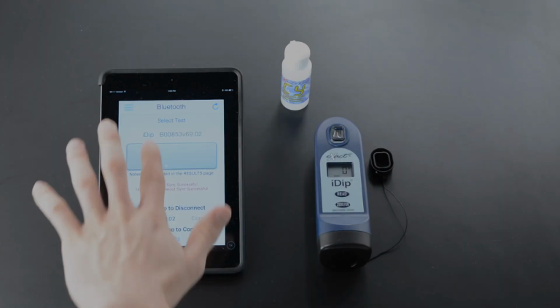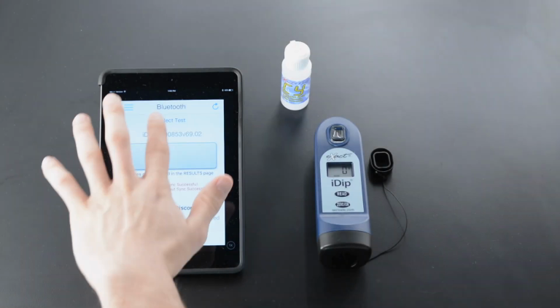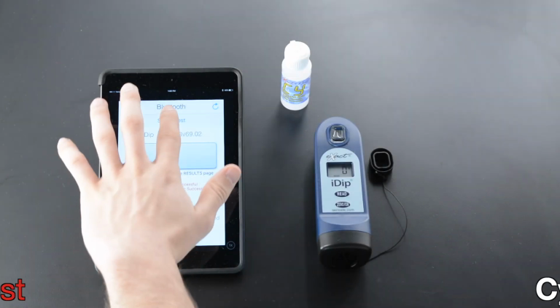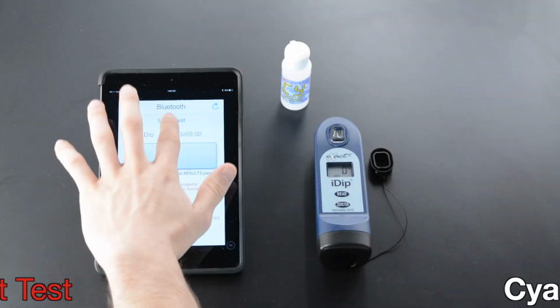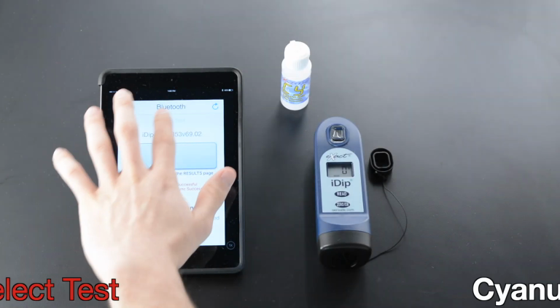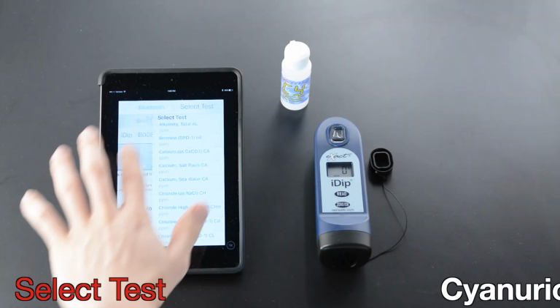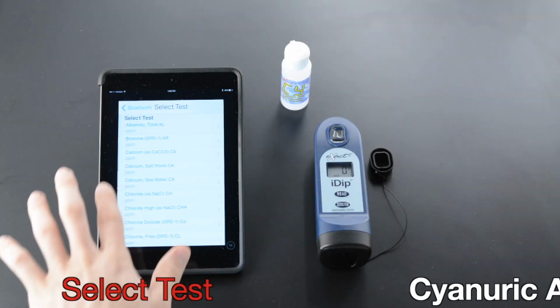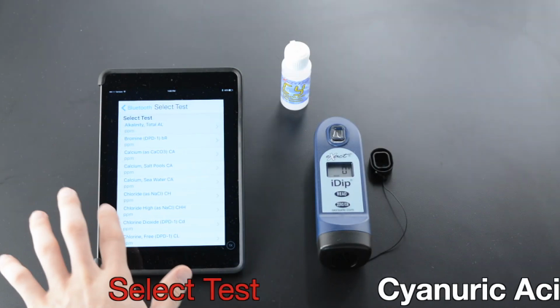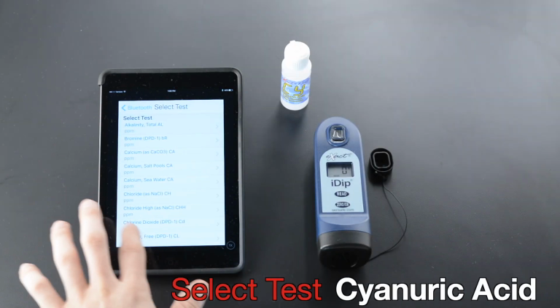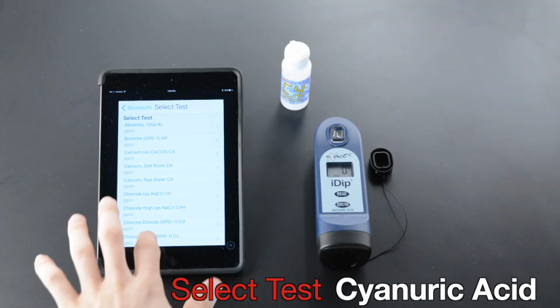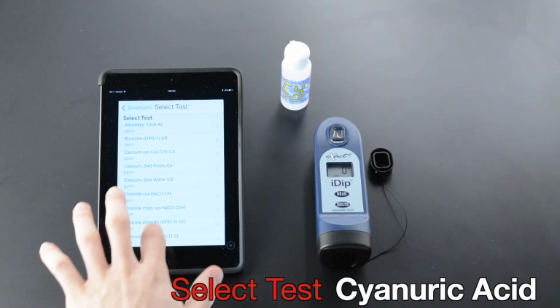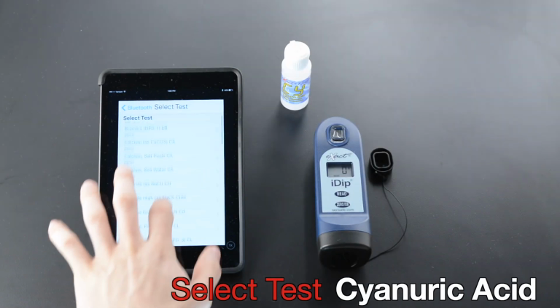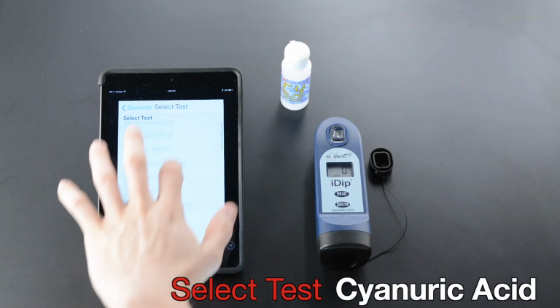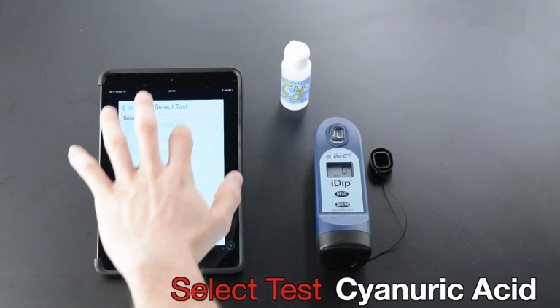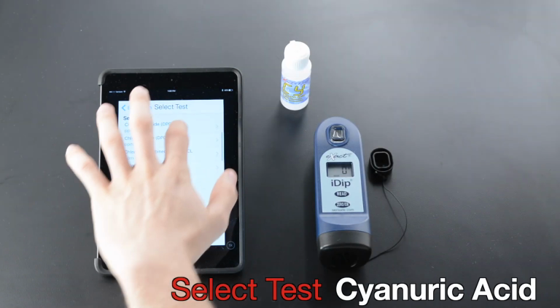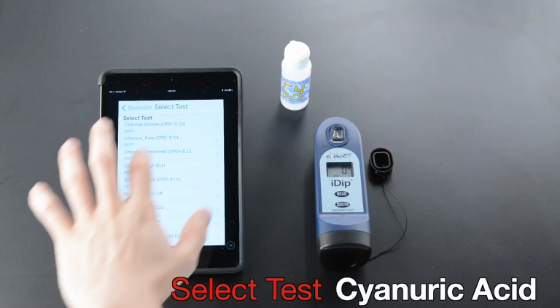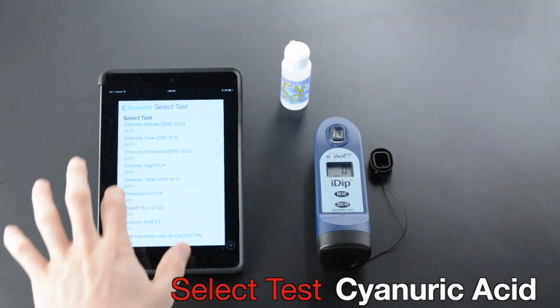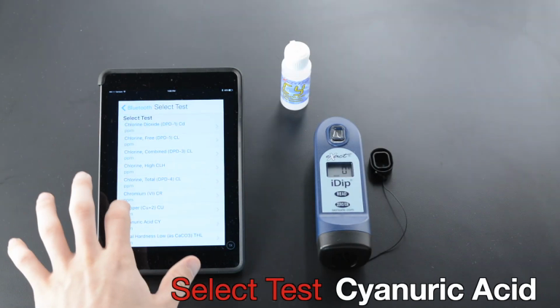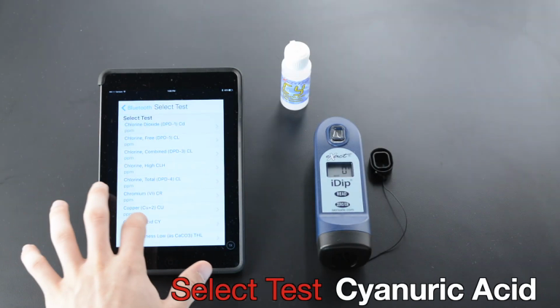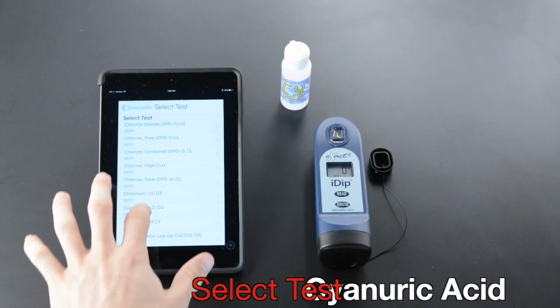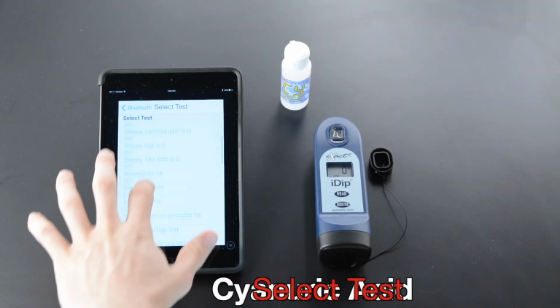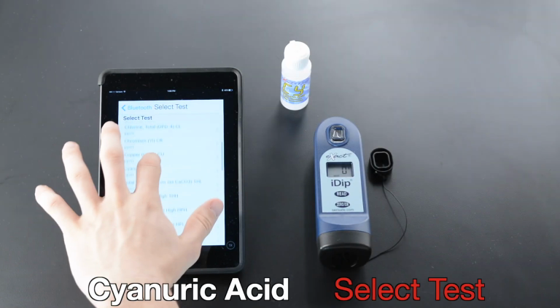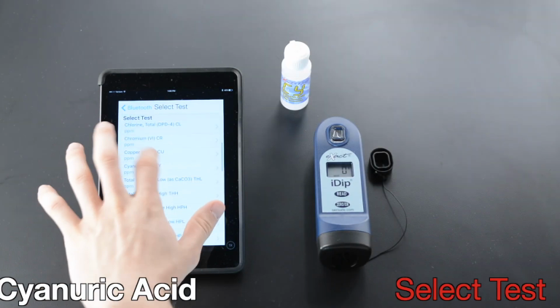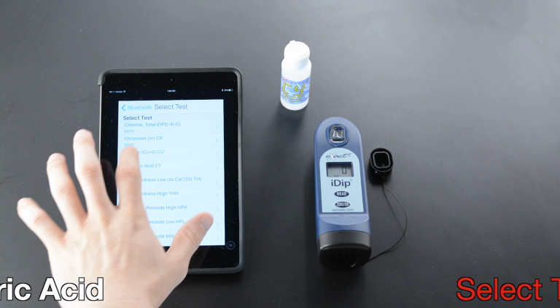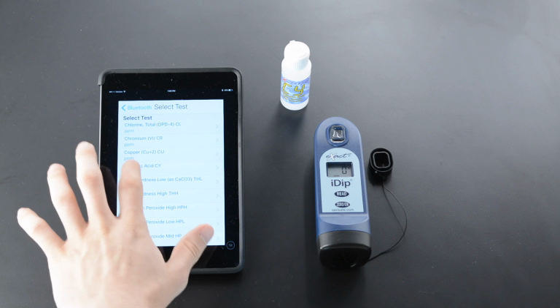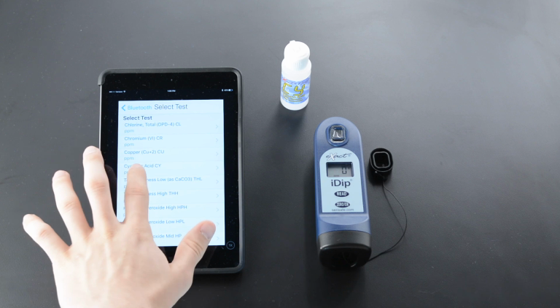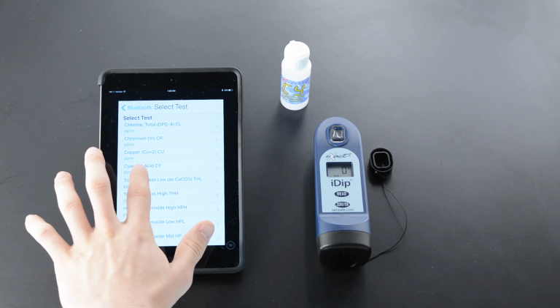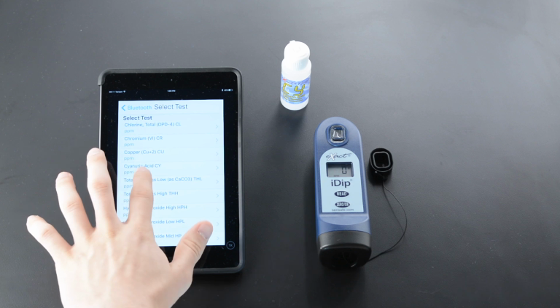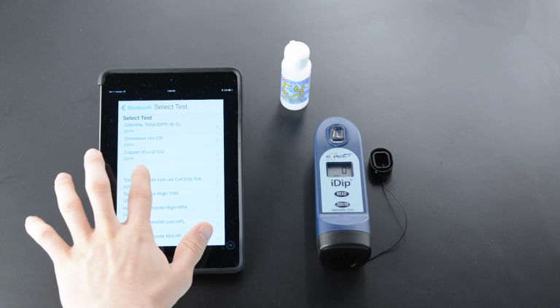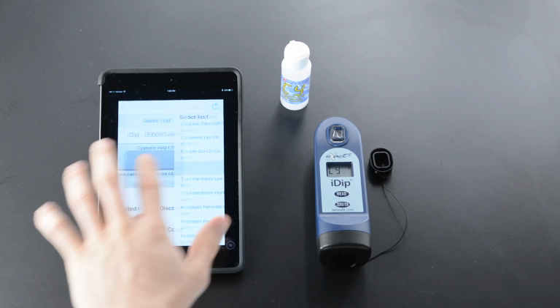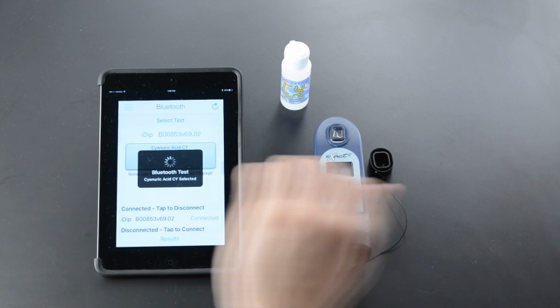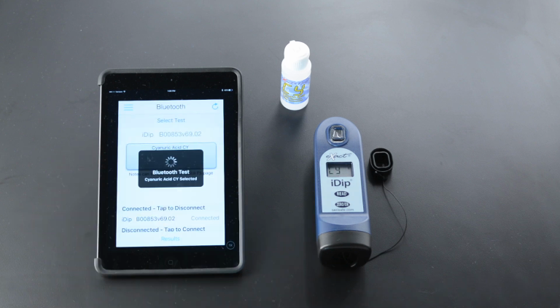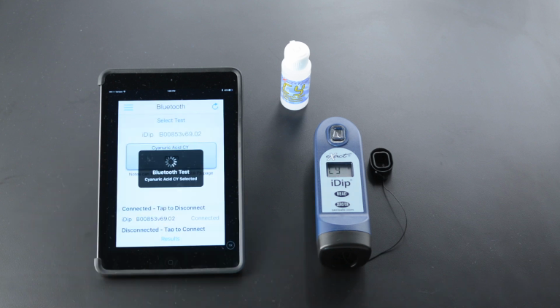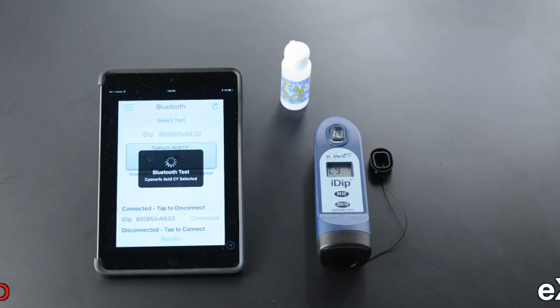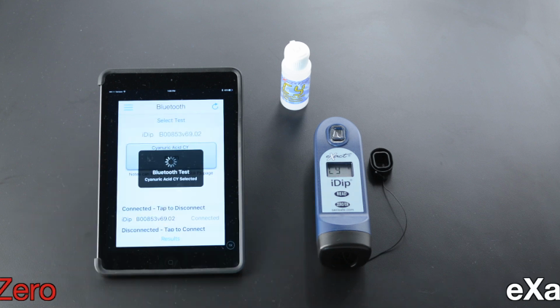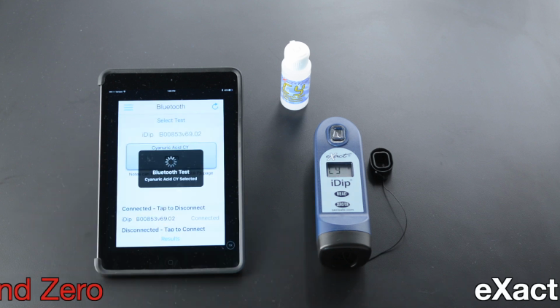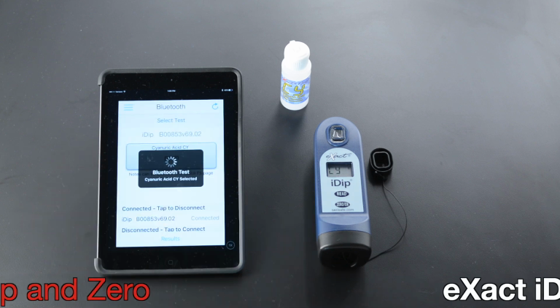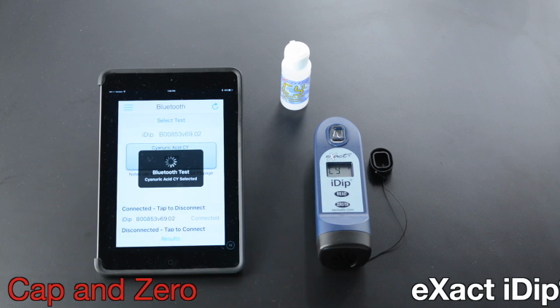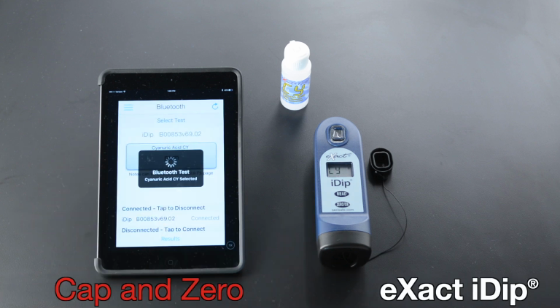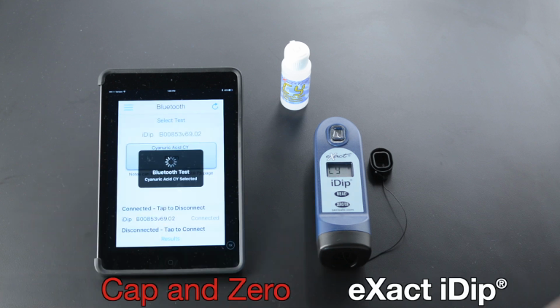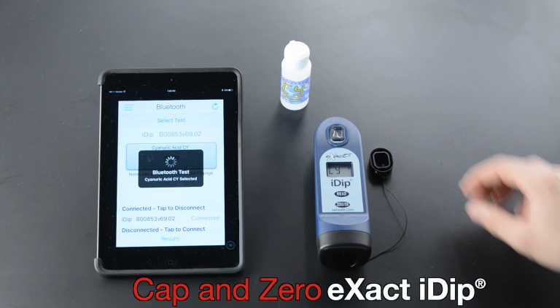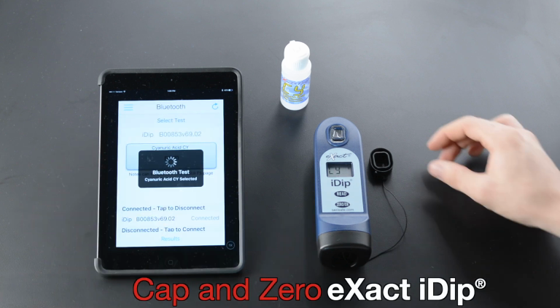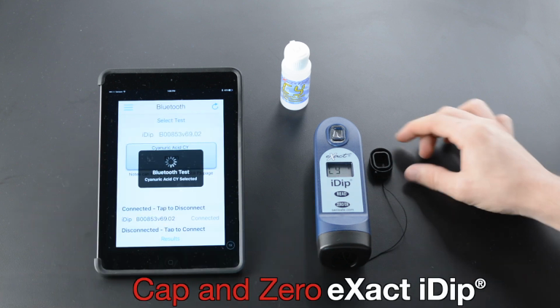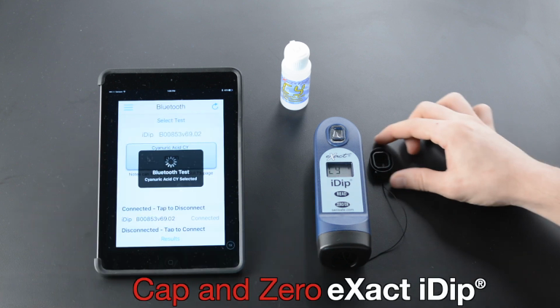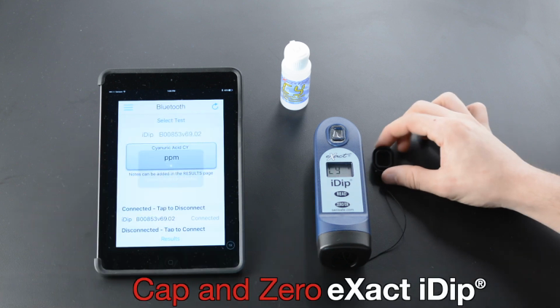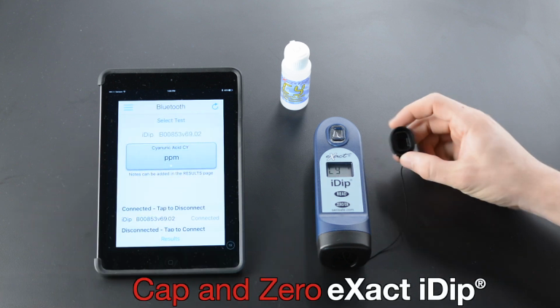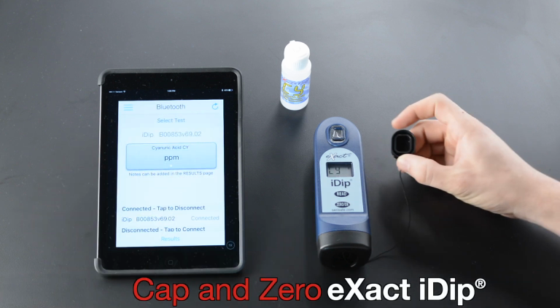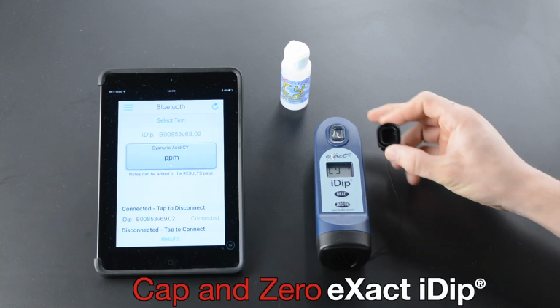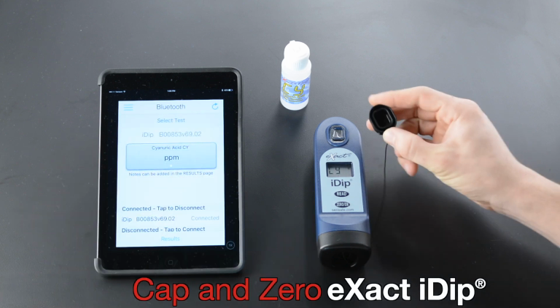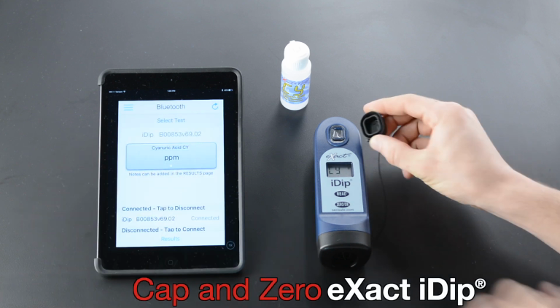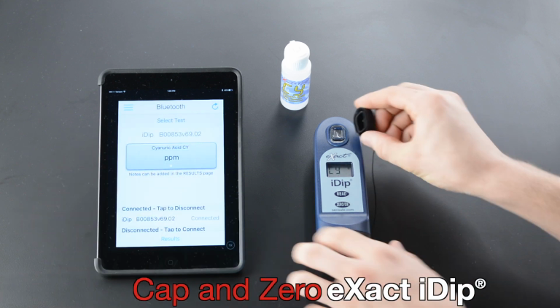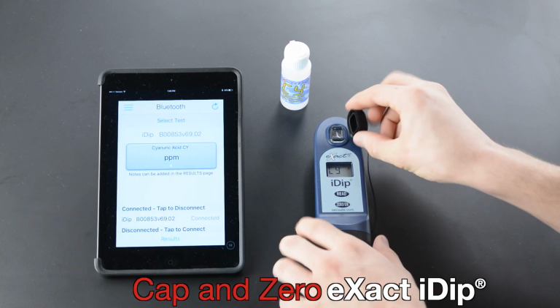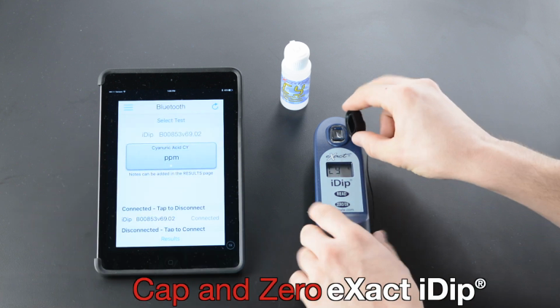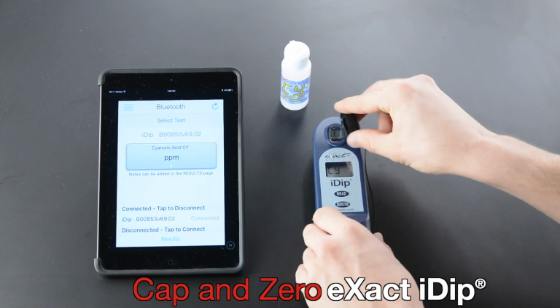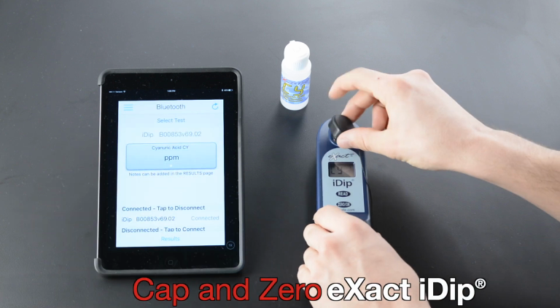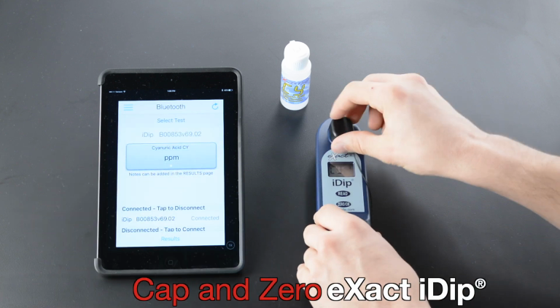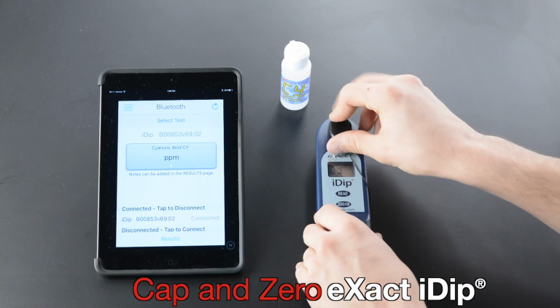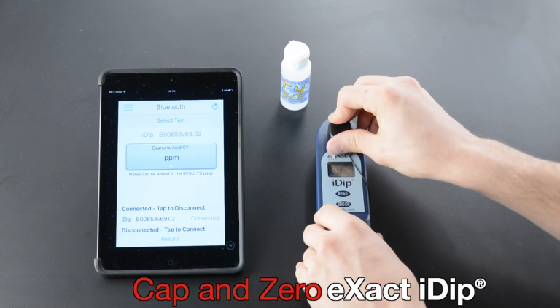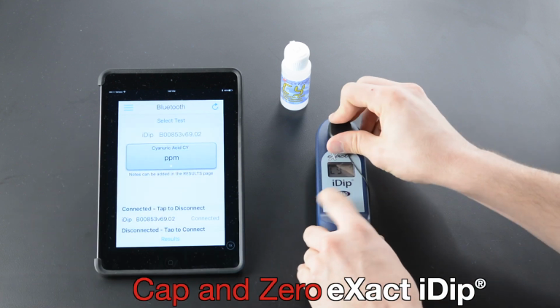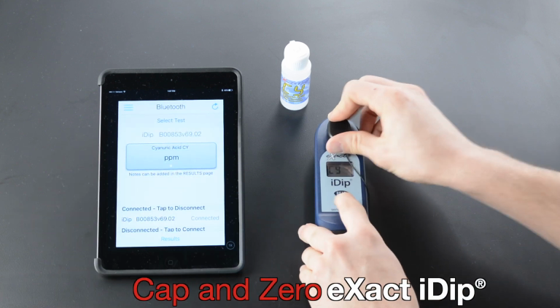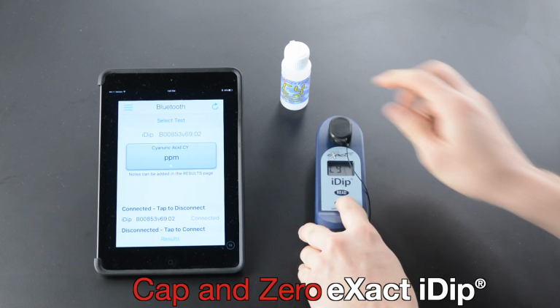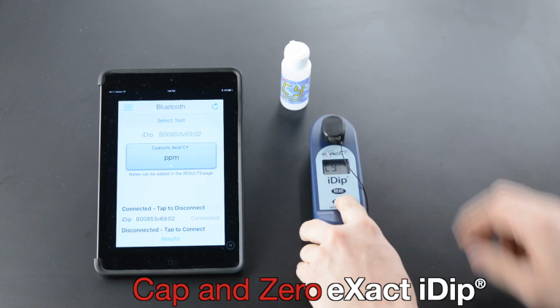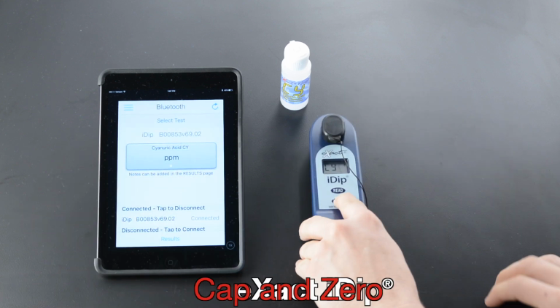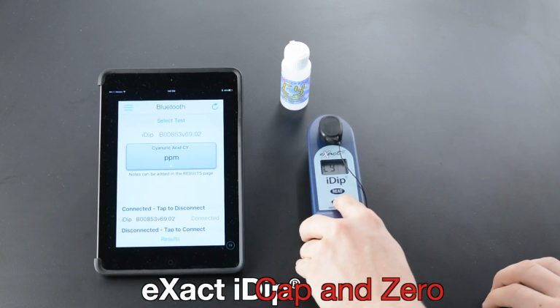Select Test. Cap and zero the Xact iDip.